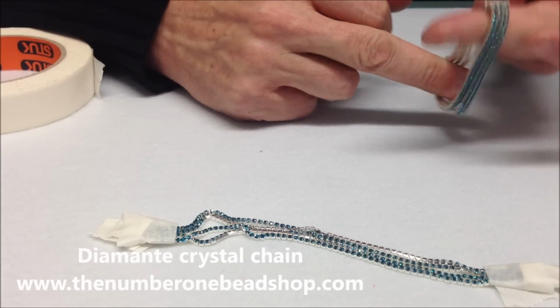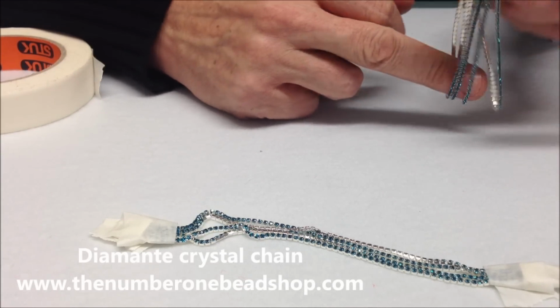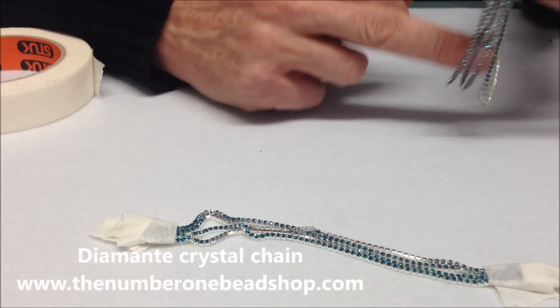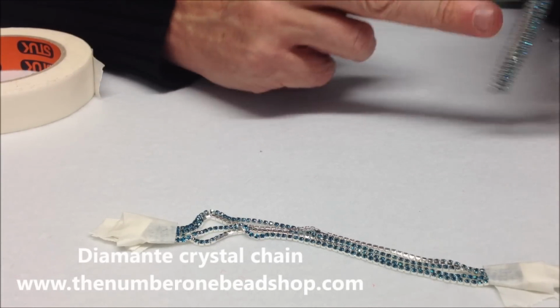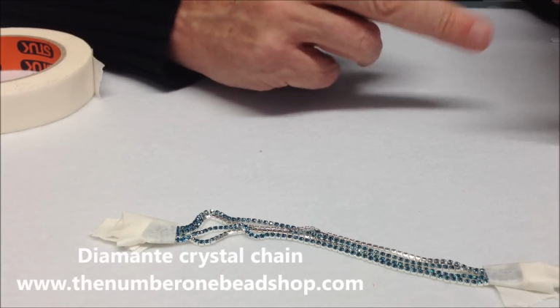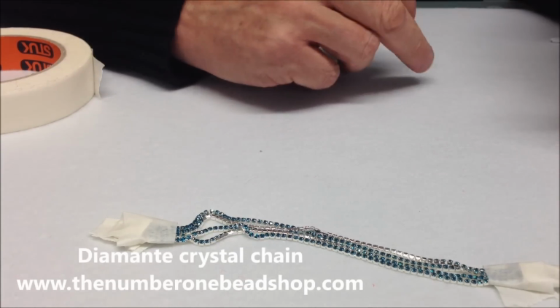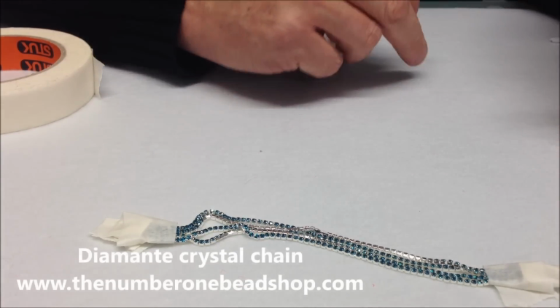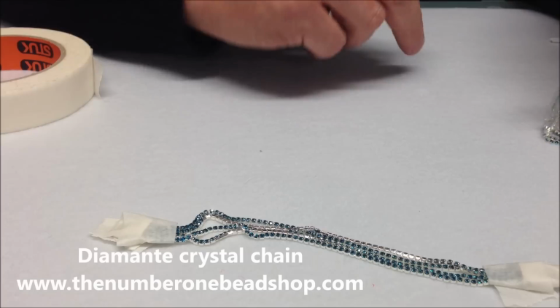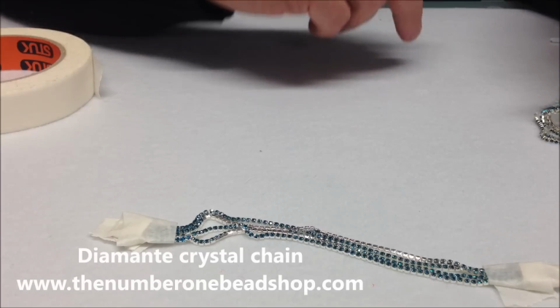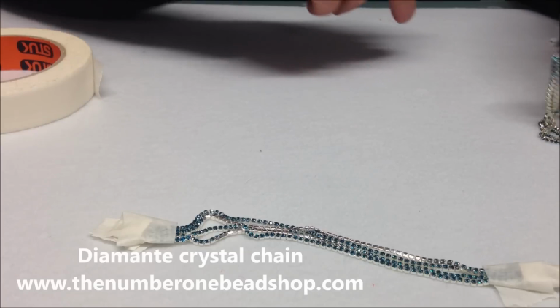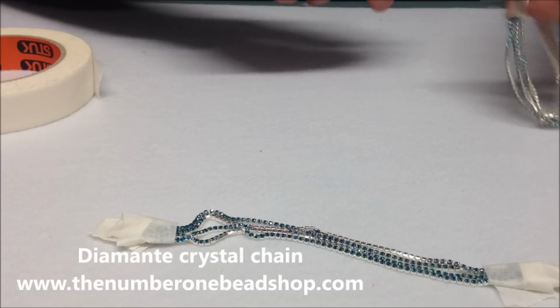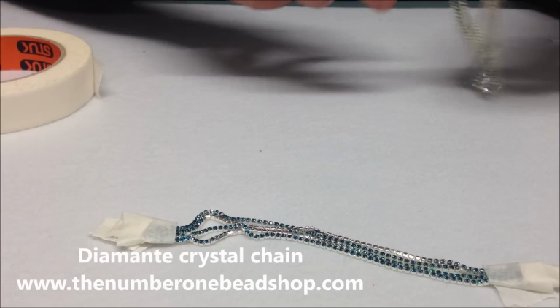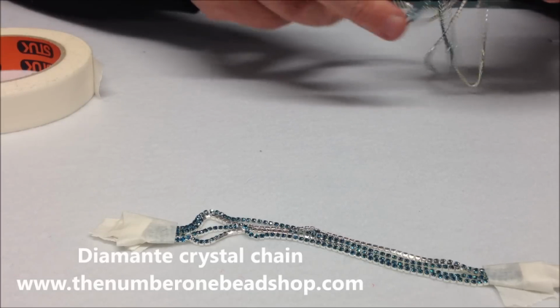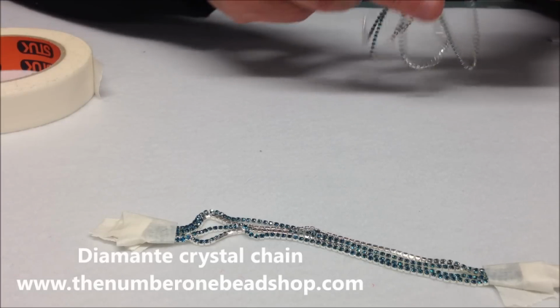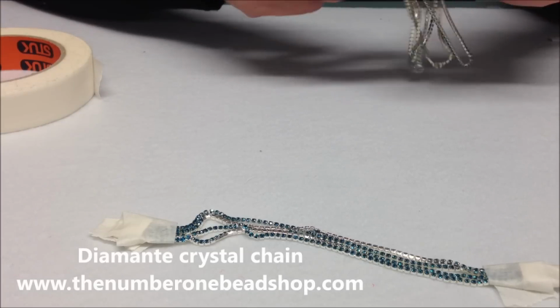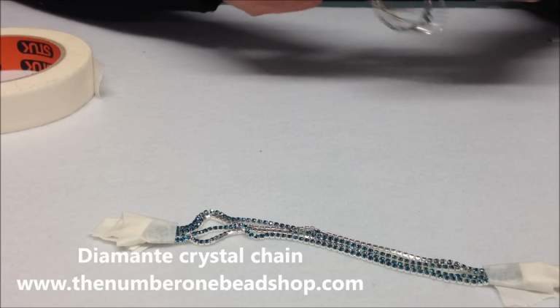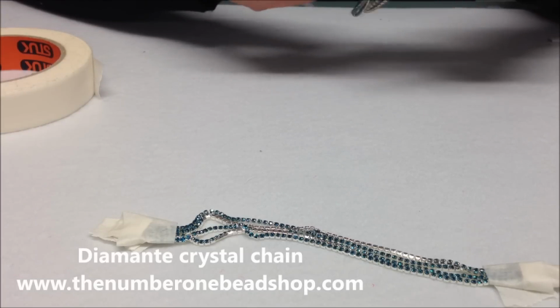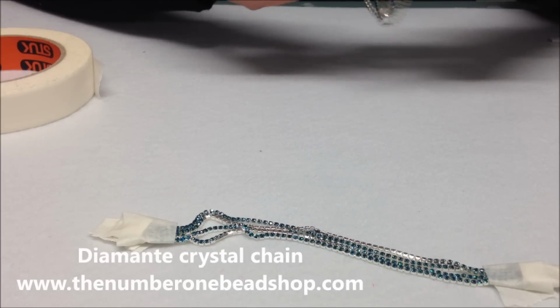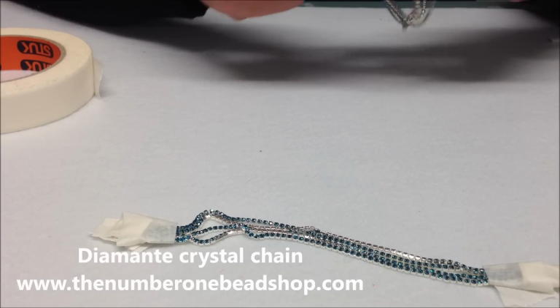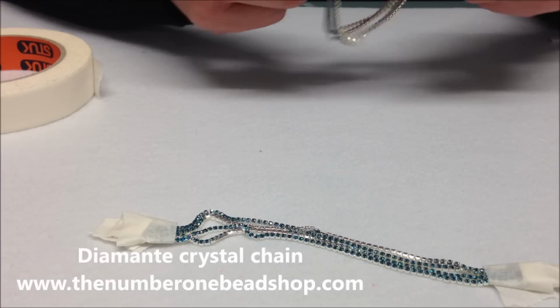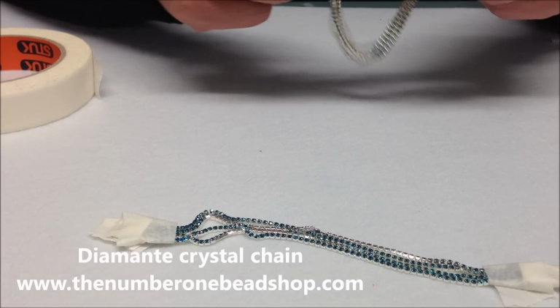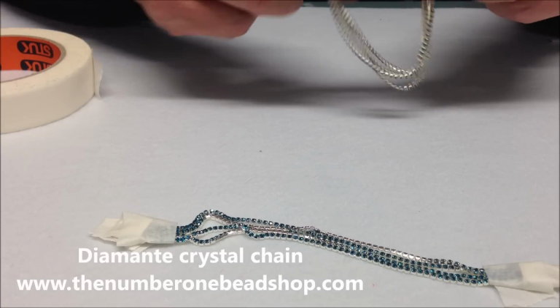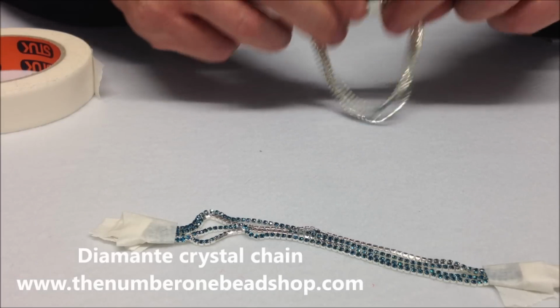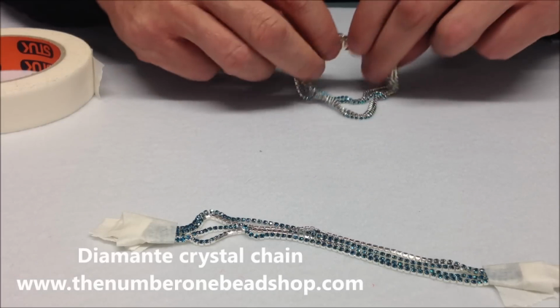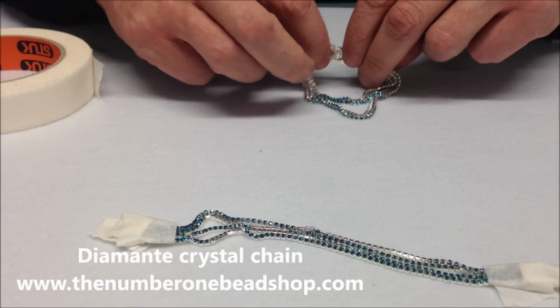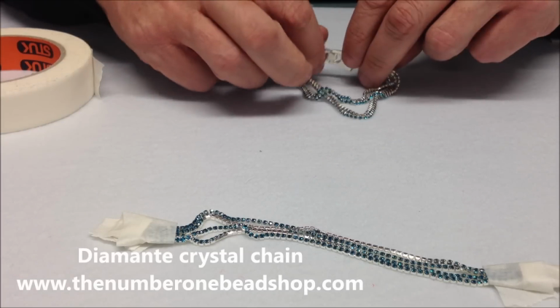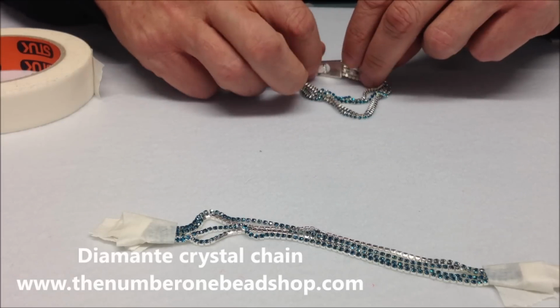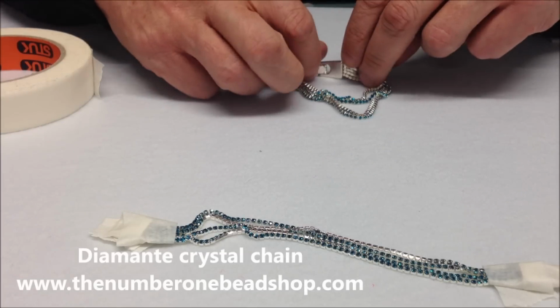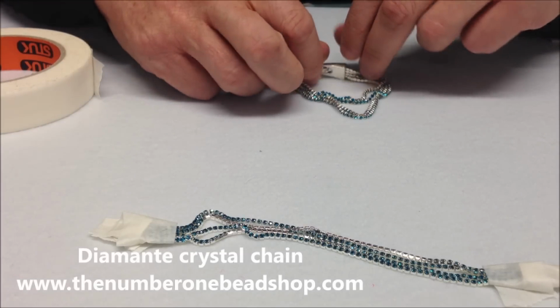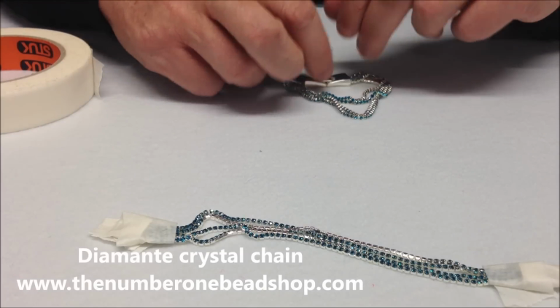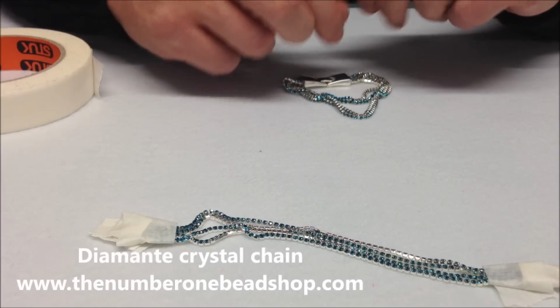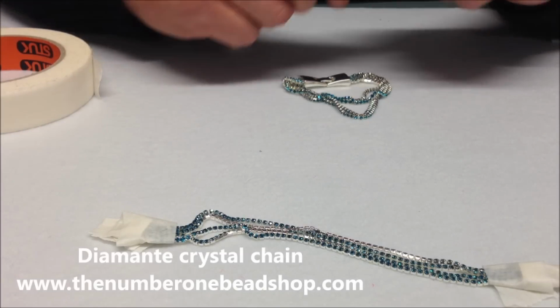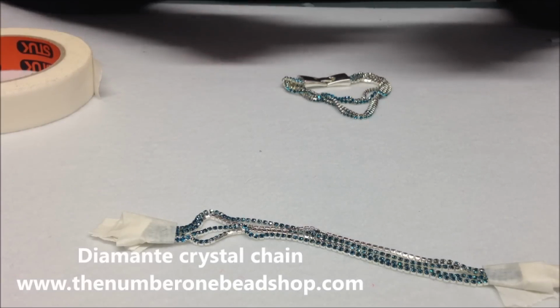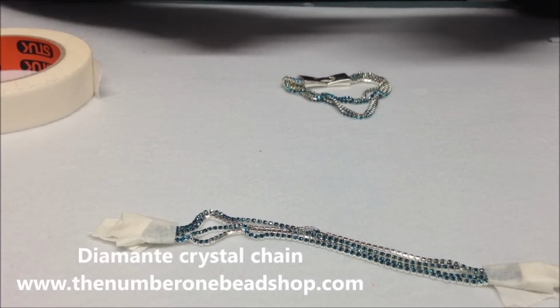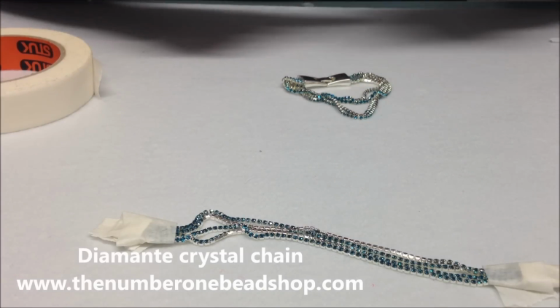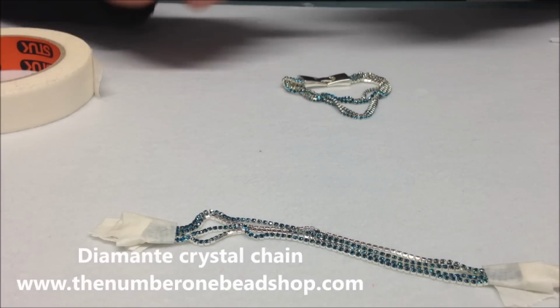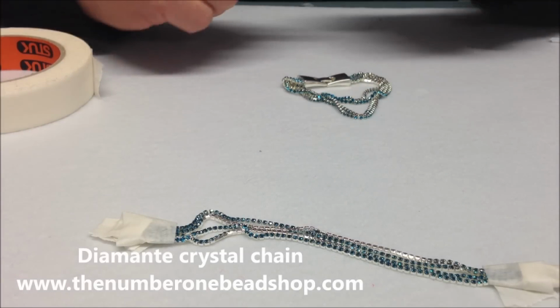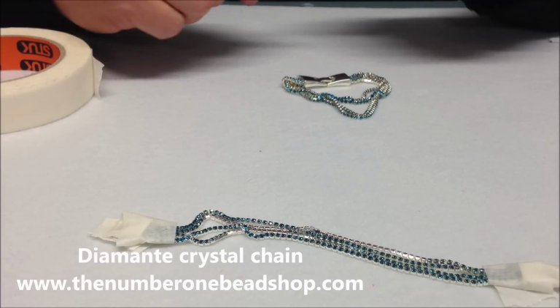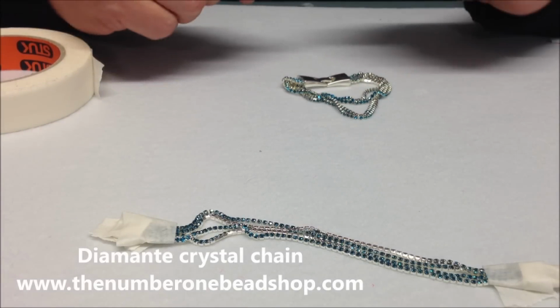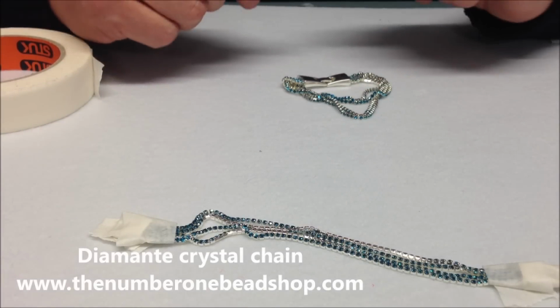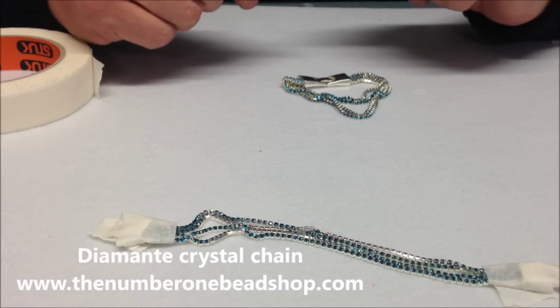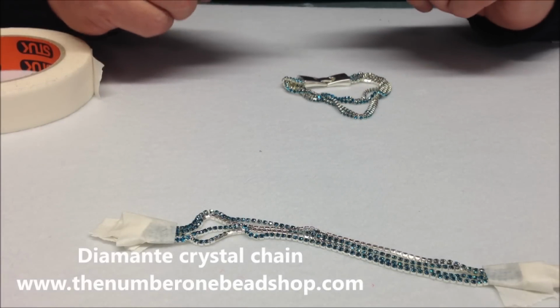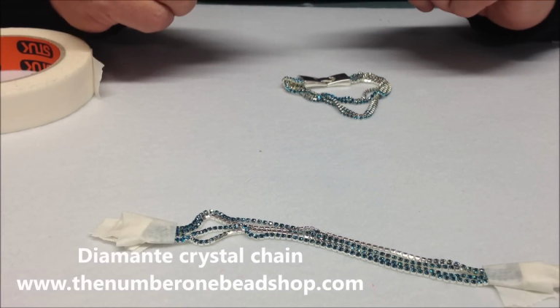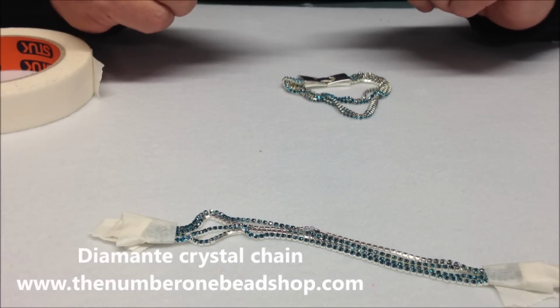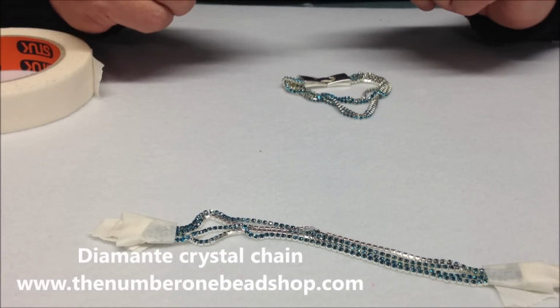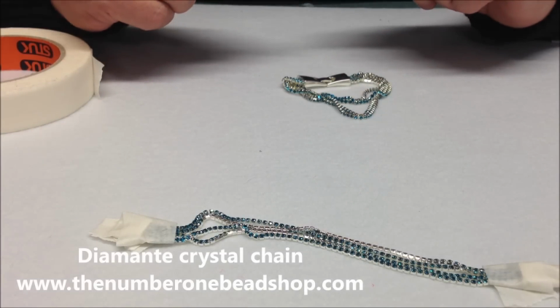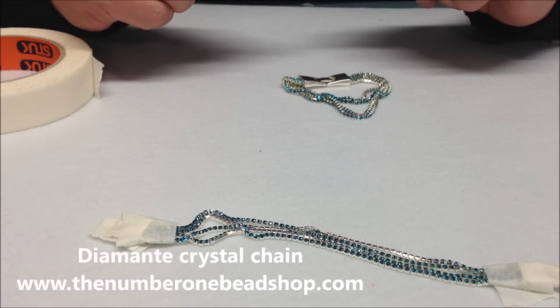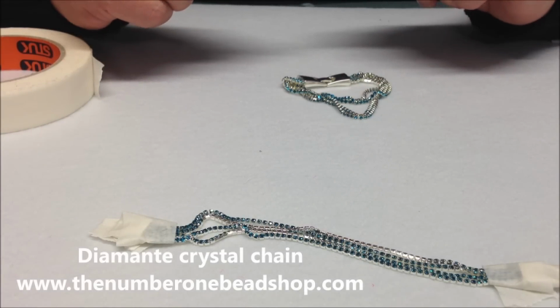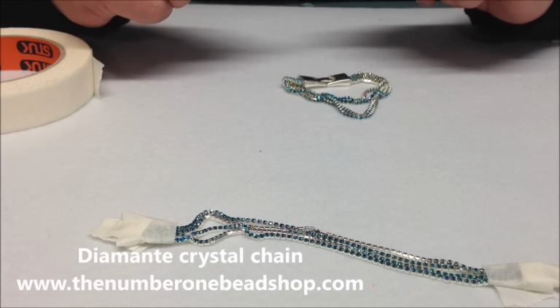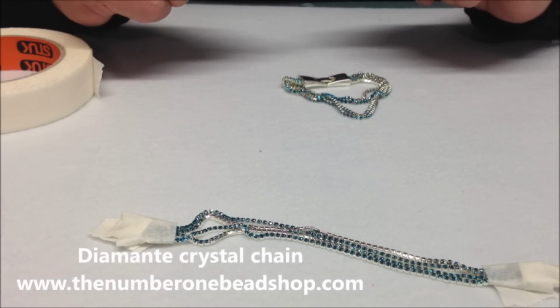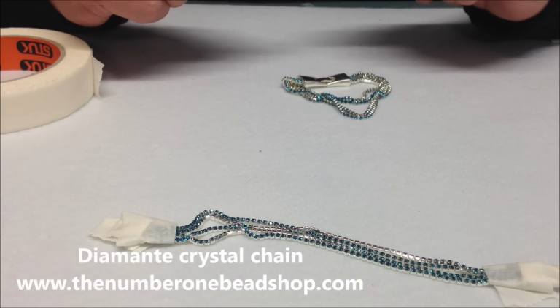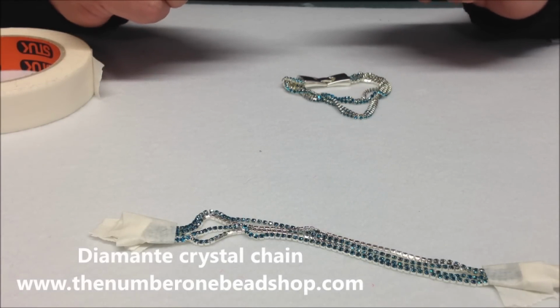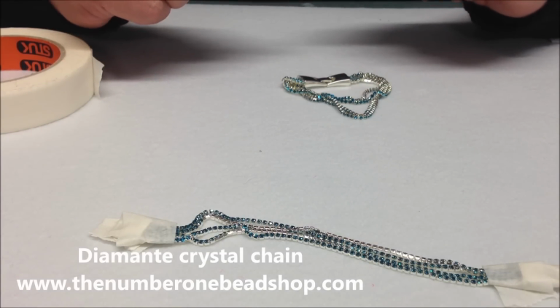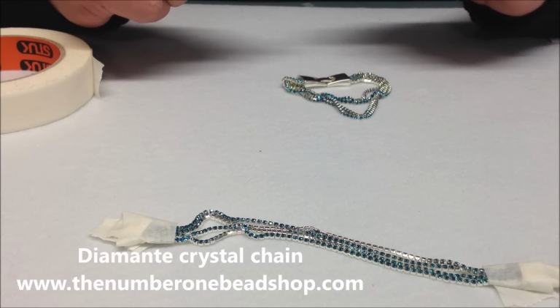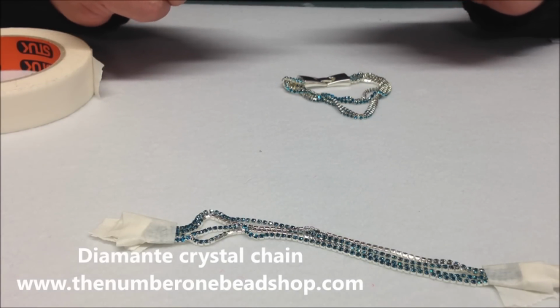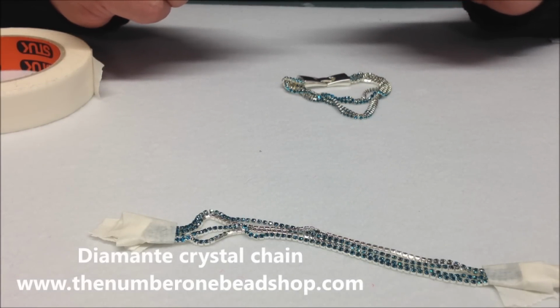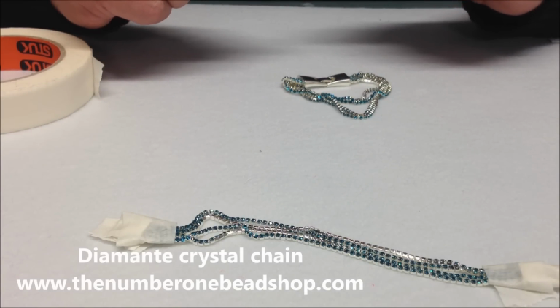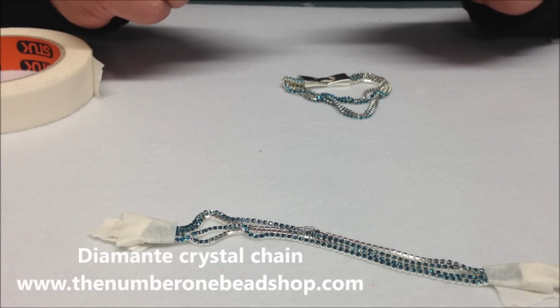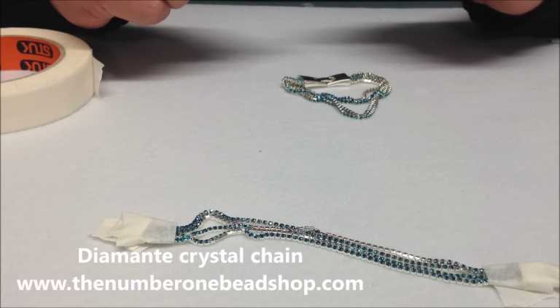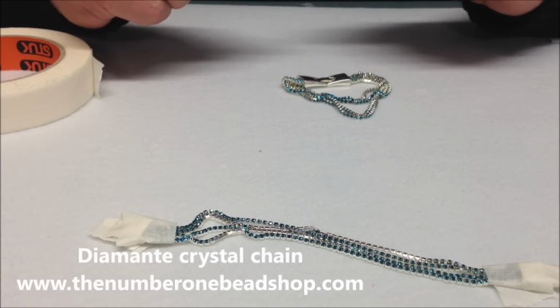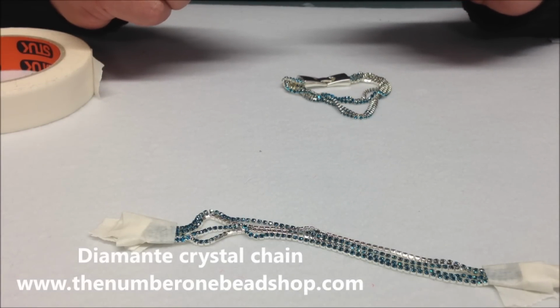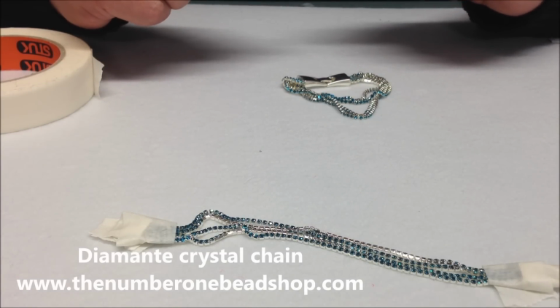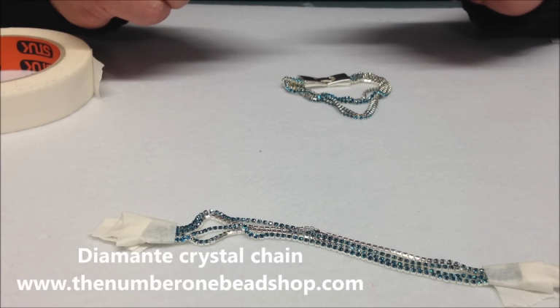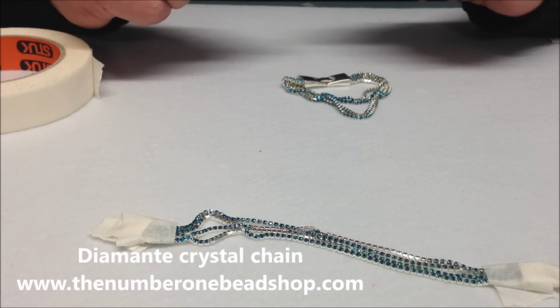All the materials we used today are available on our website at thenumberonebeadshop.com. Thank you for watching.